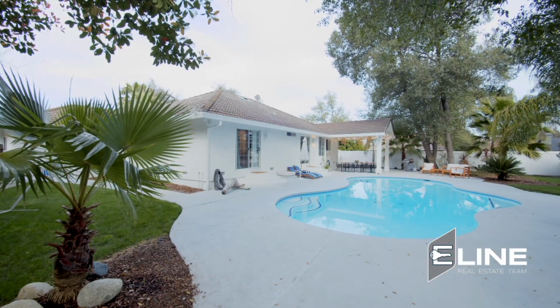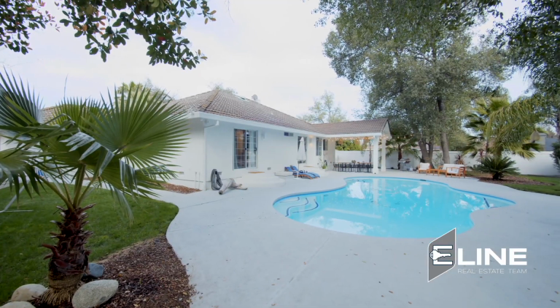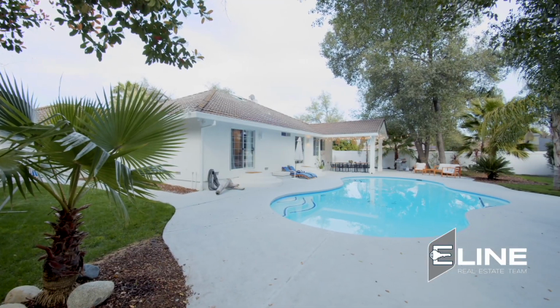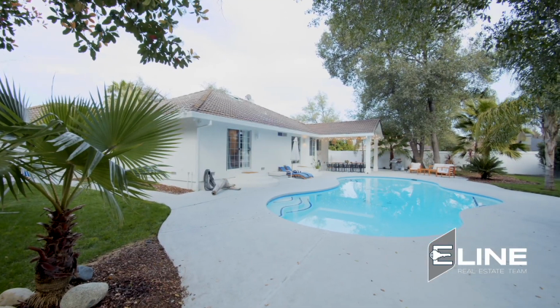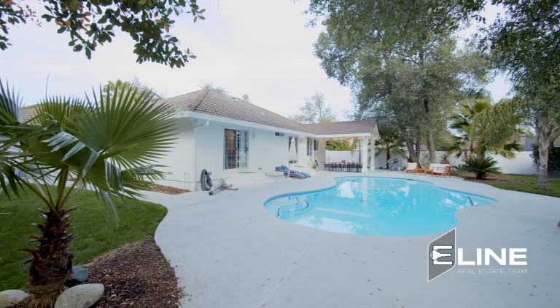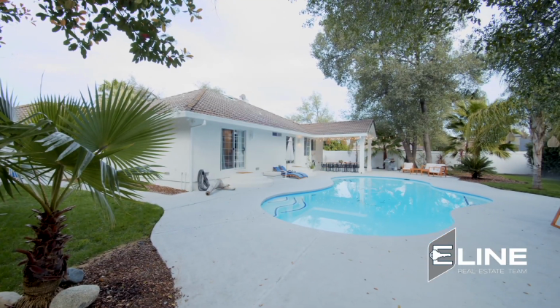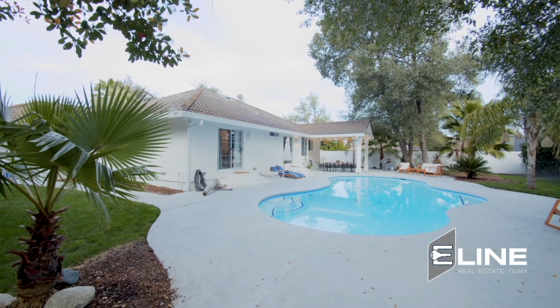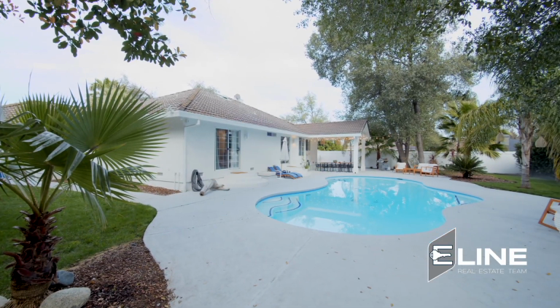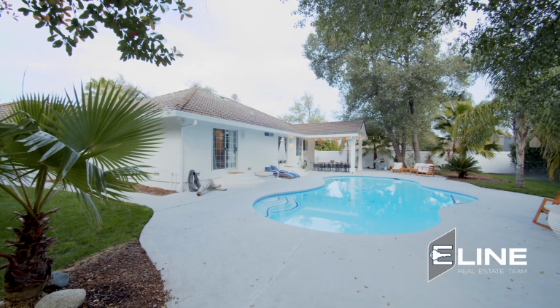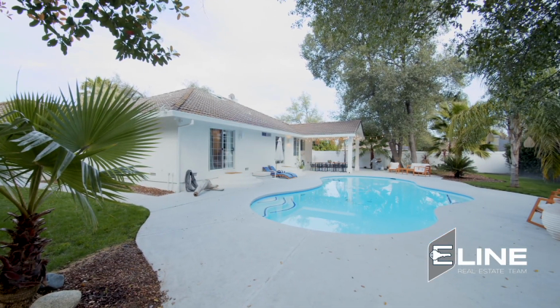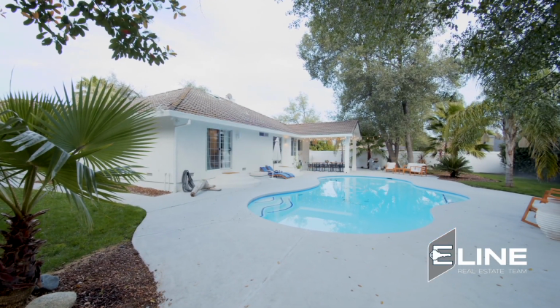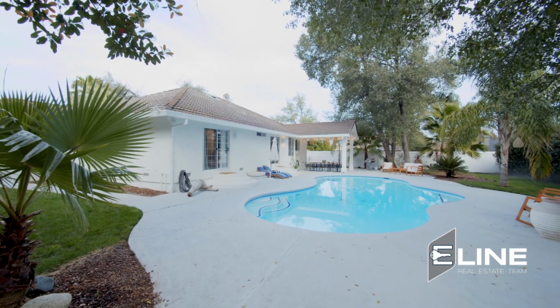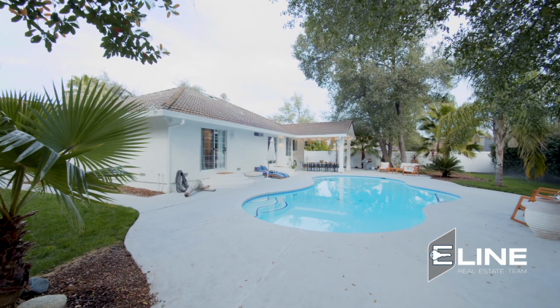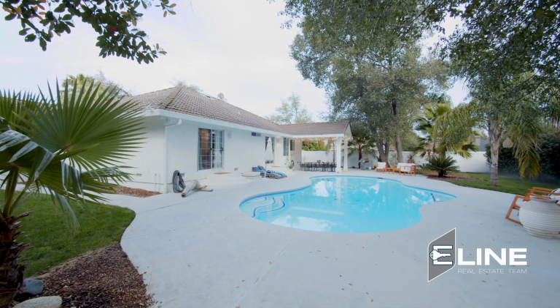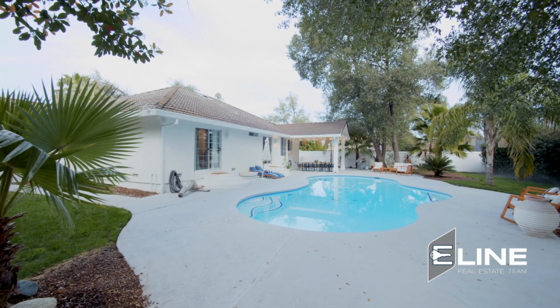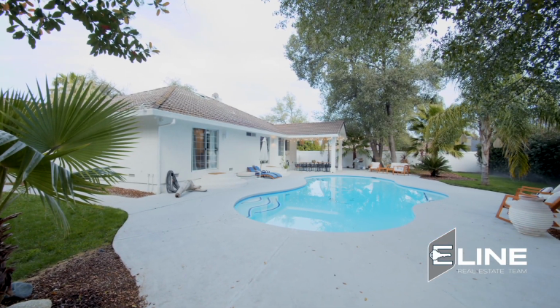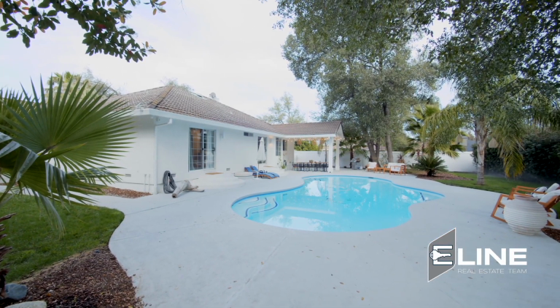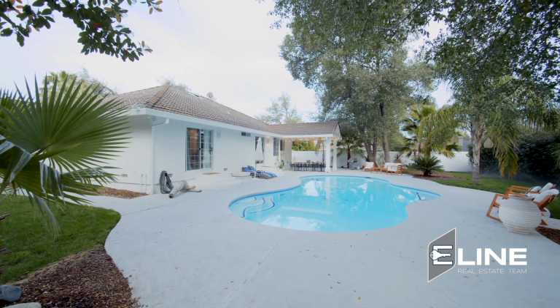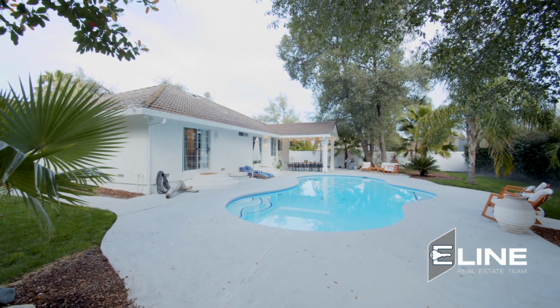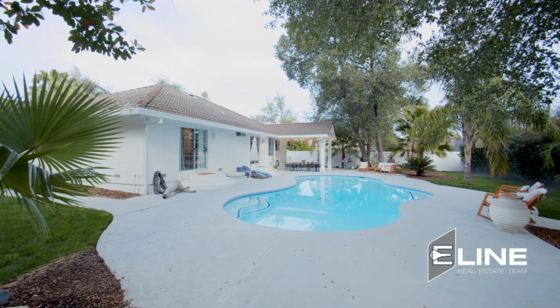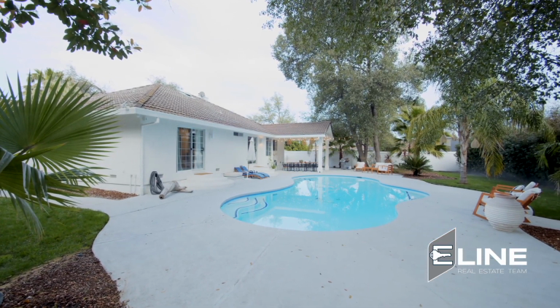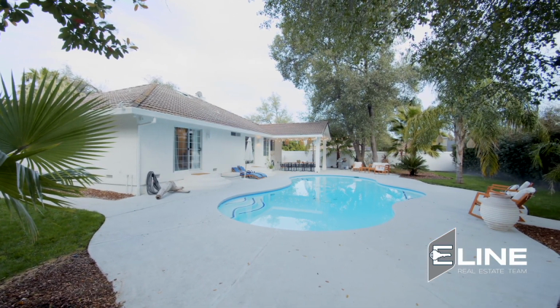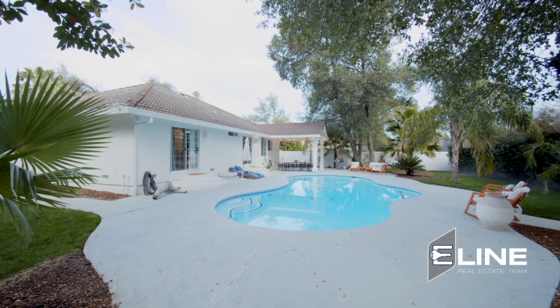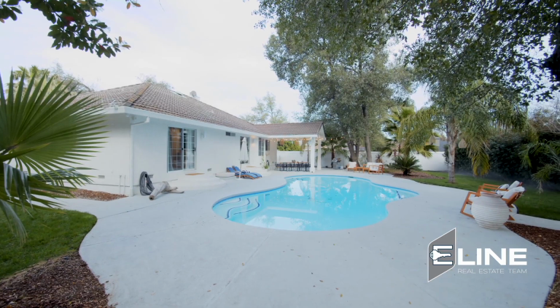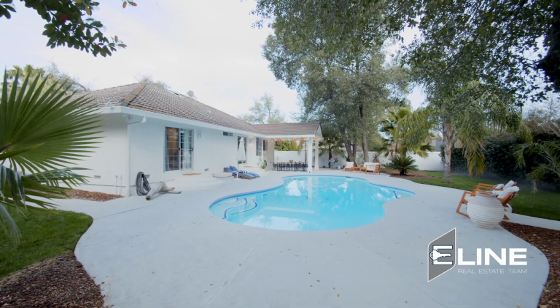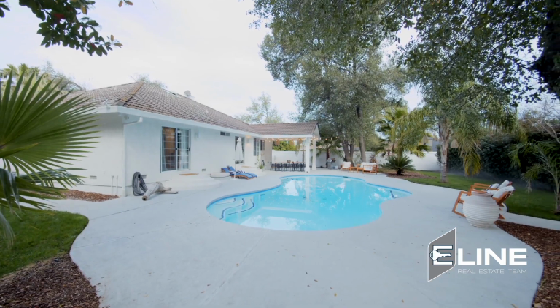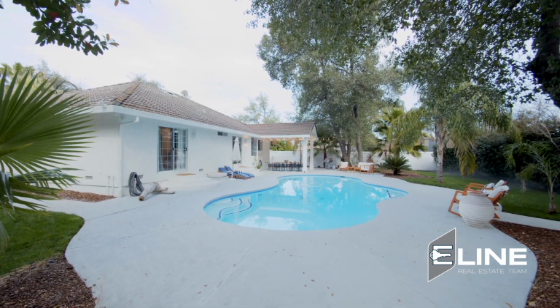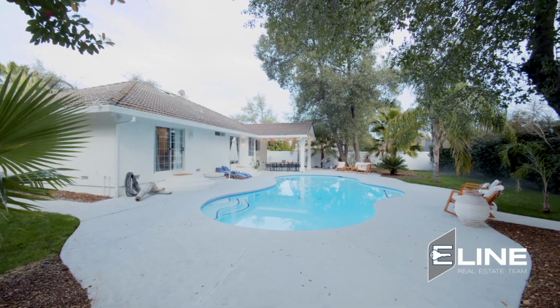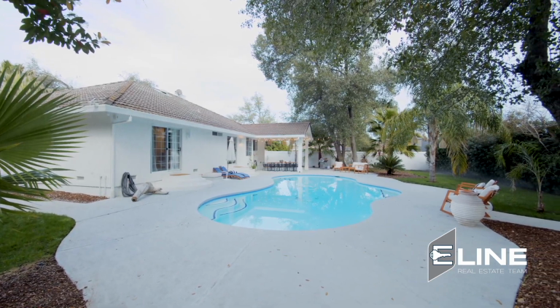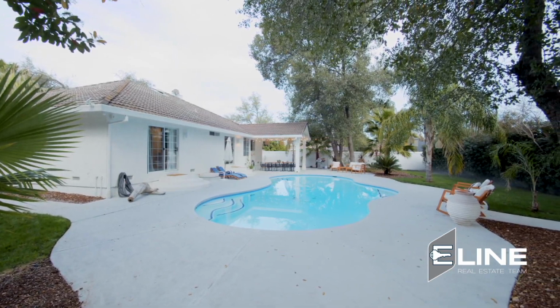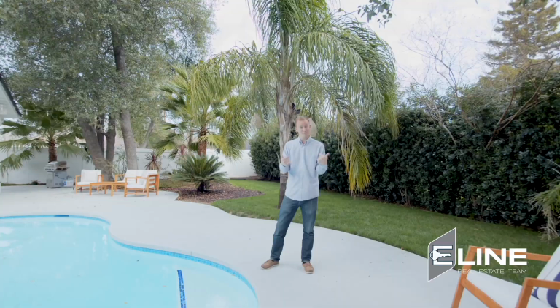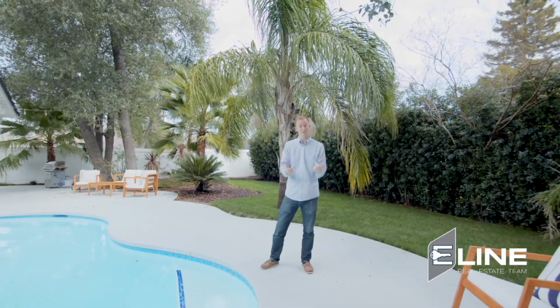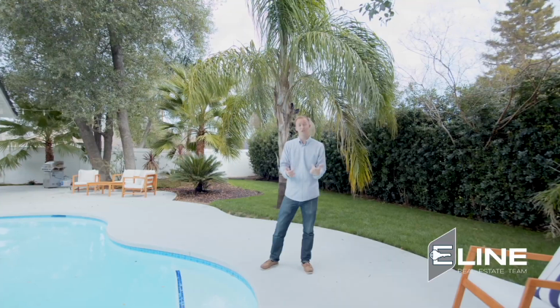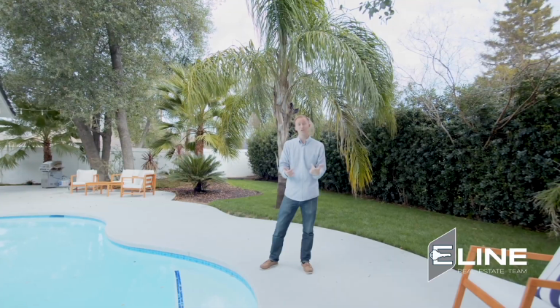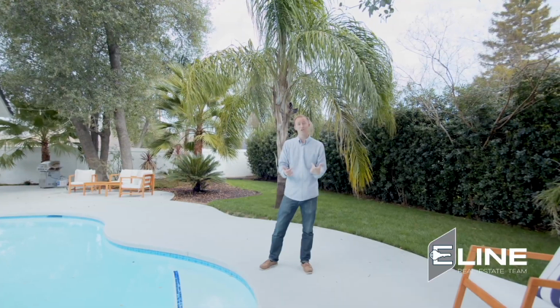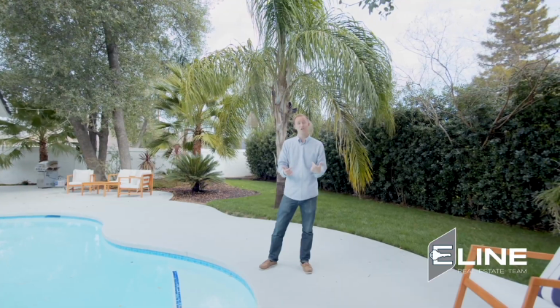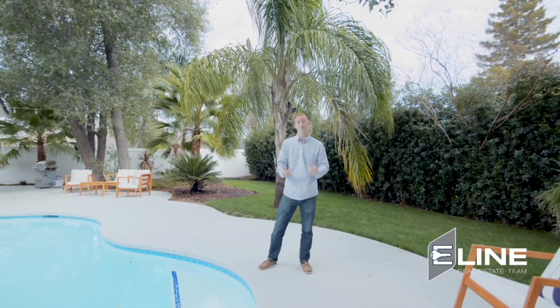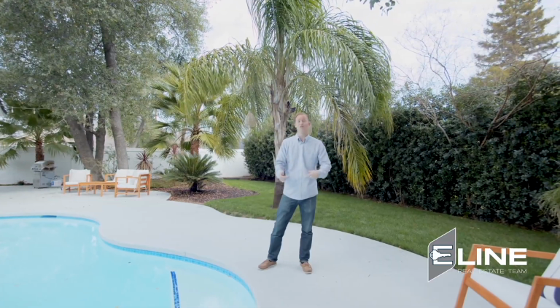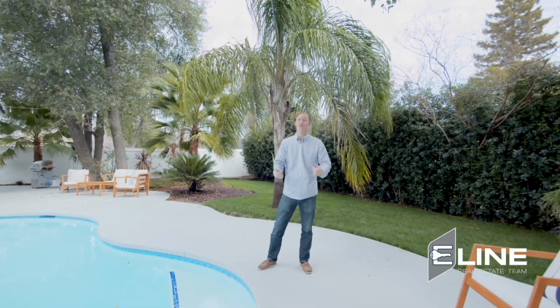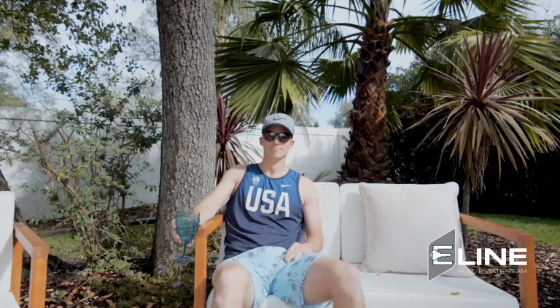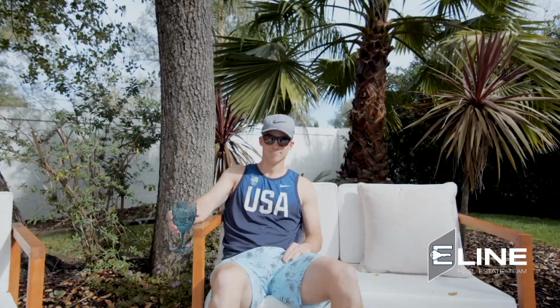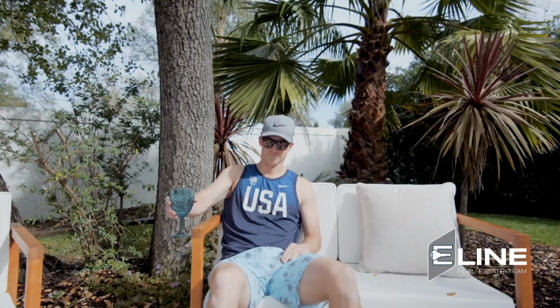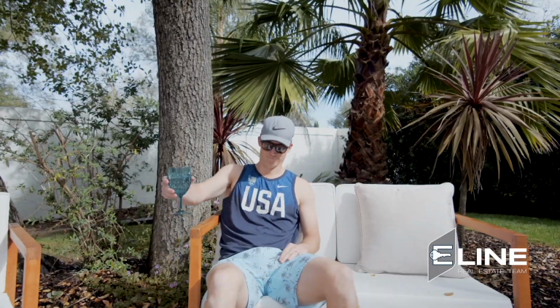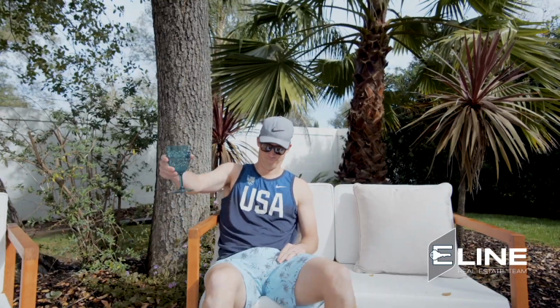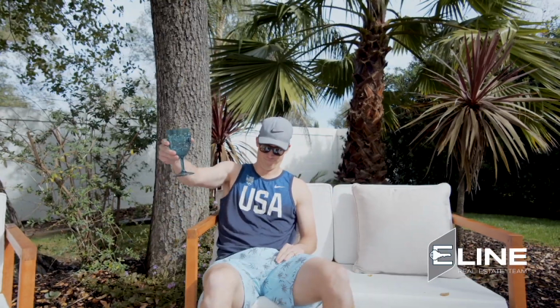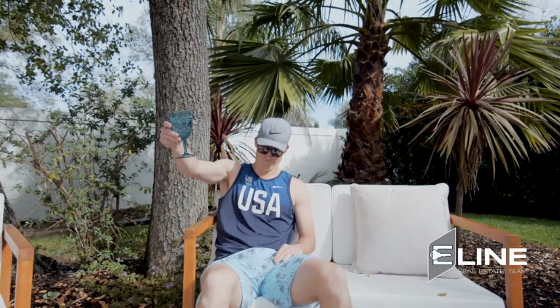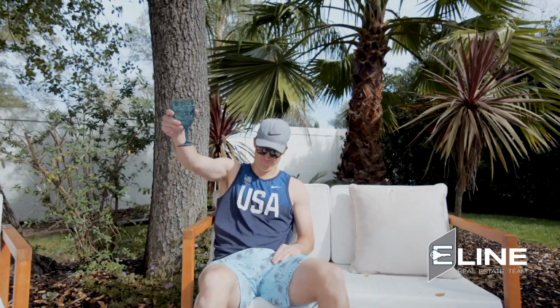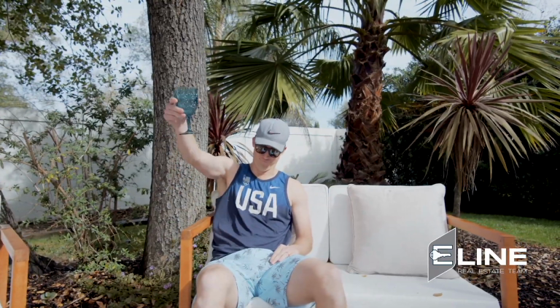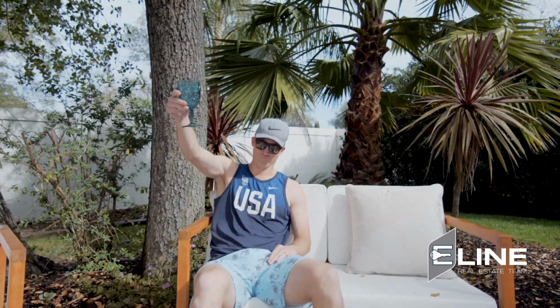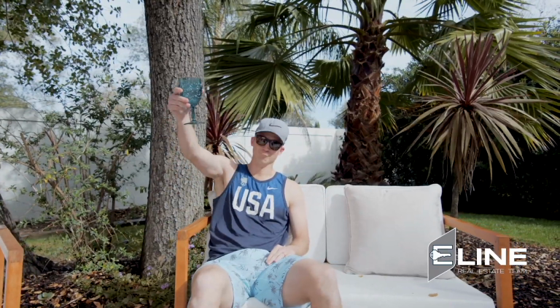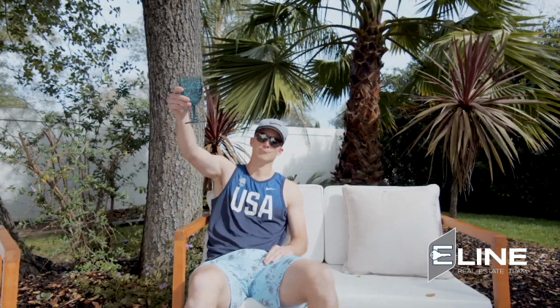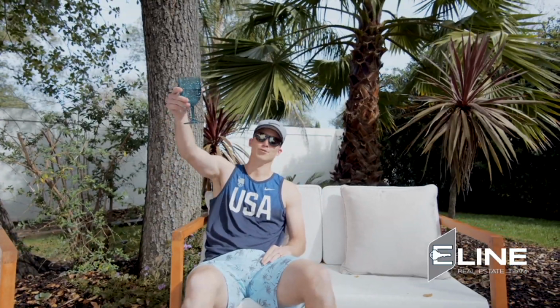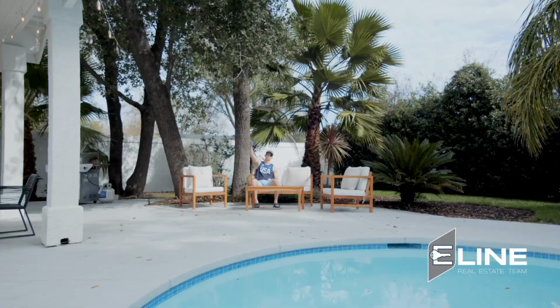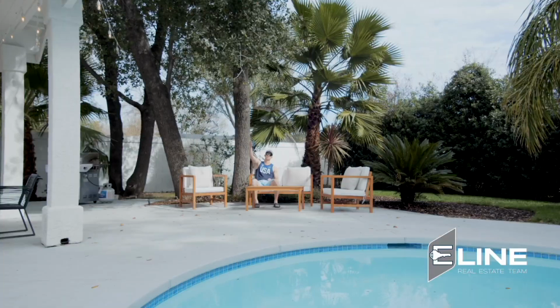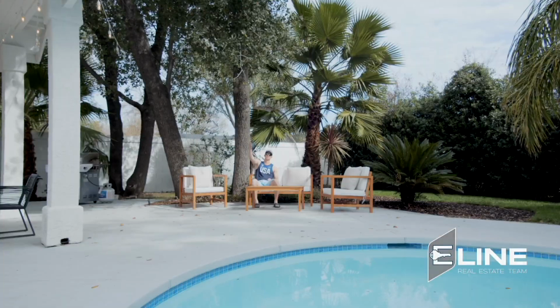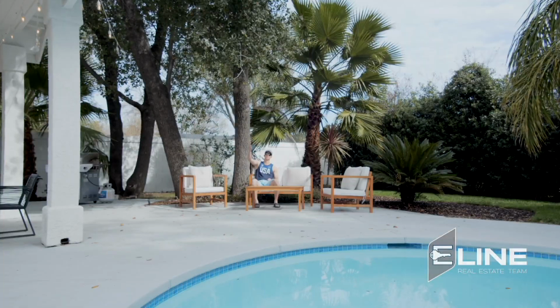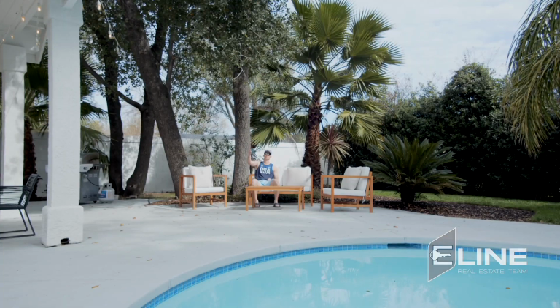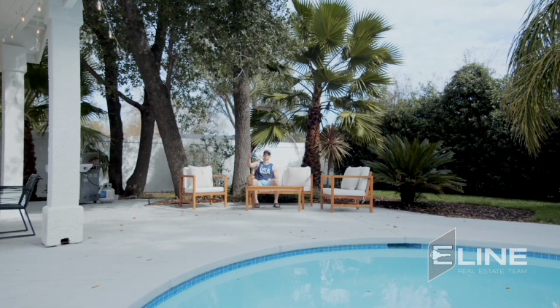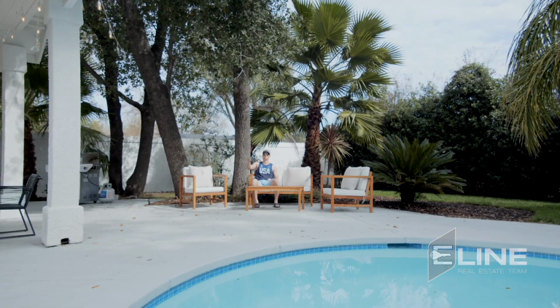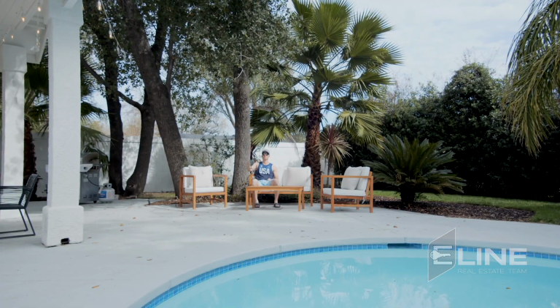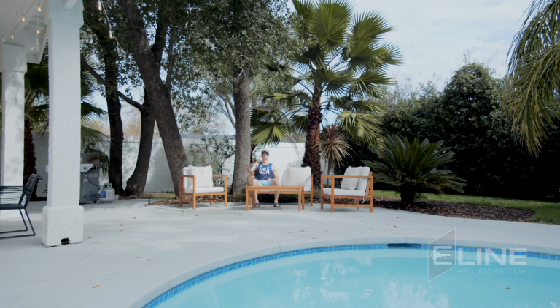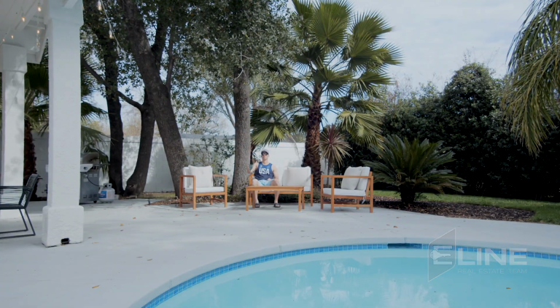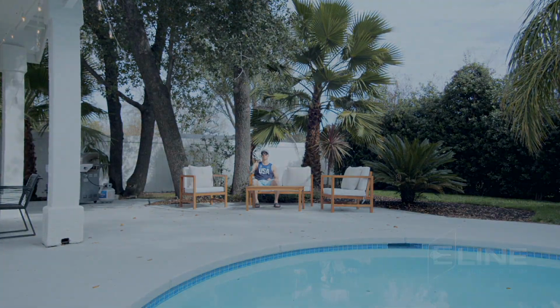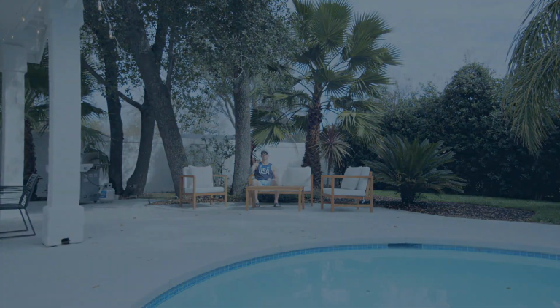This one, inside and out, is the total package. I told you it's like a beach. Give us a call — Luke, Eline Real Estate Team. It's going to go fast.